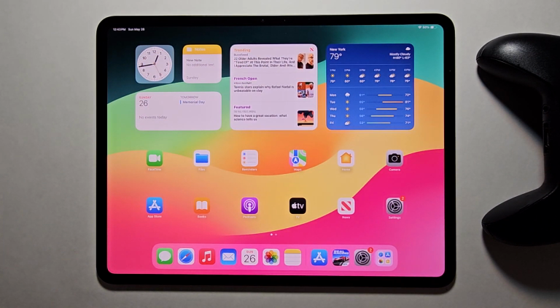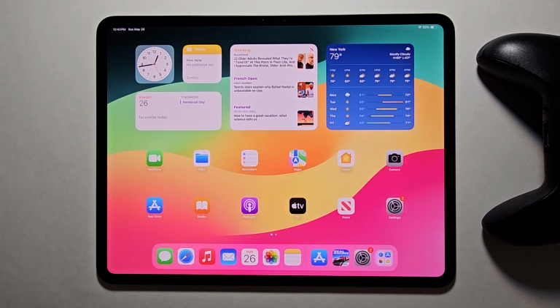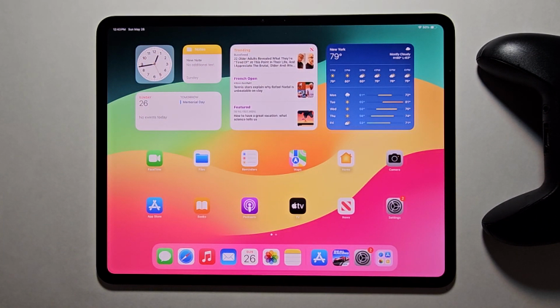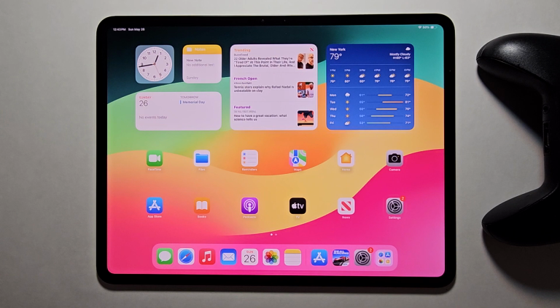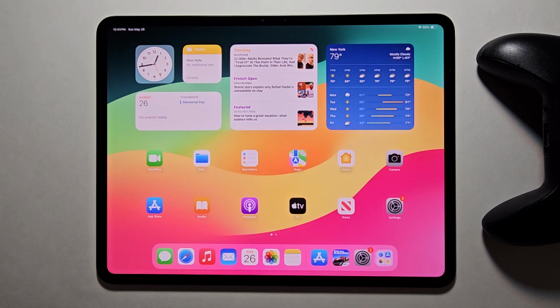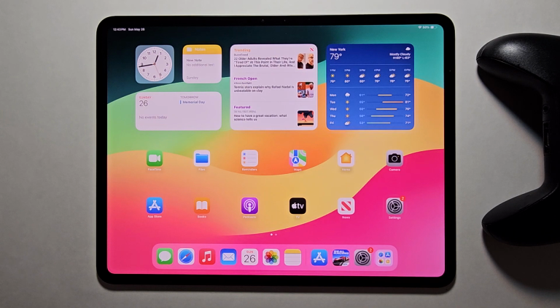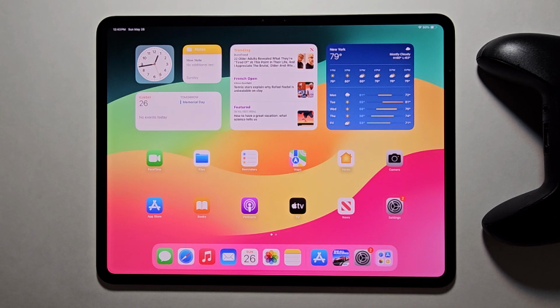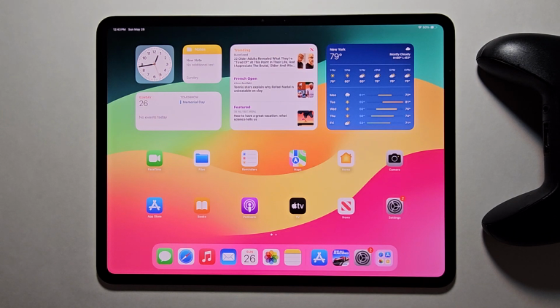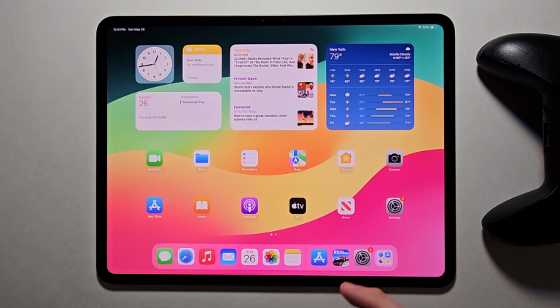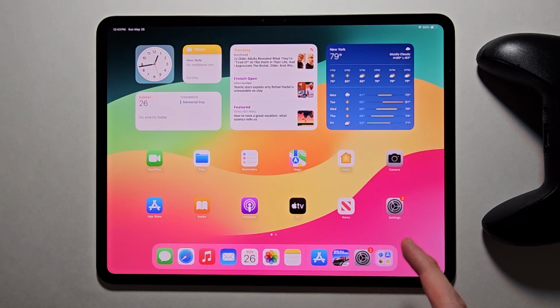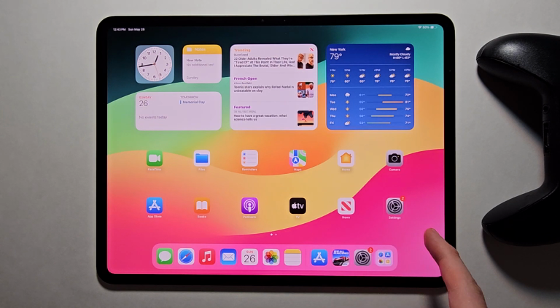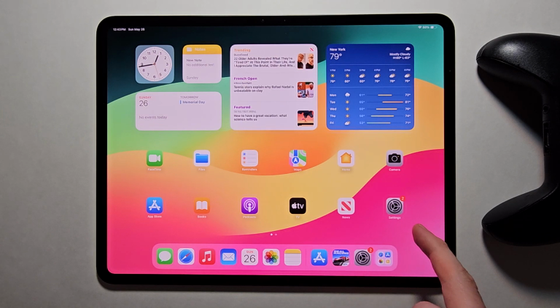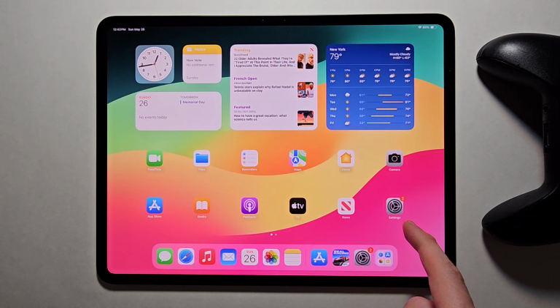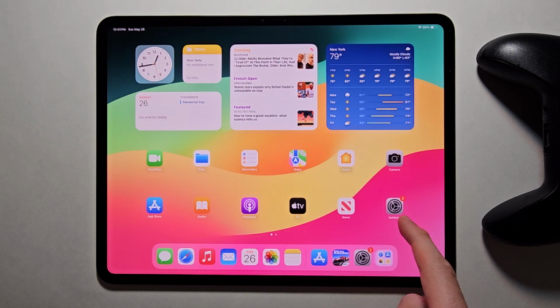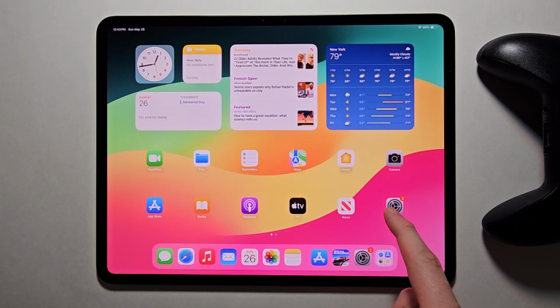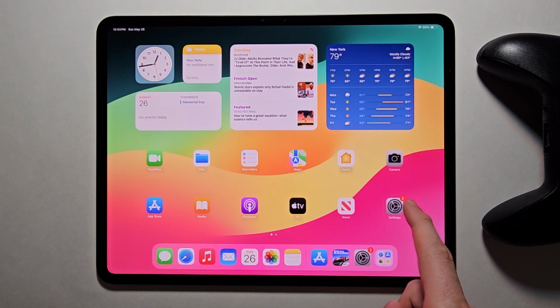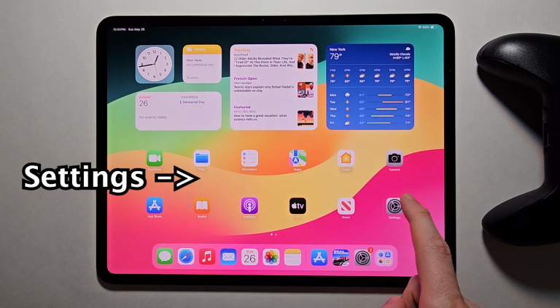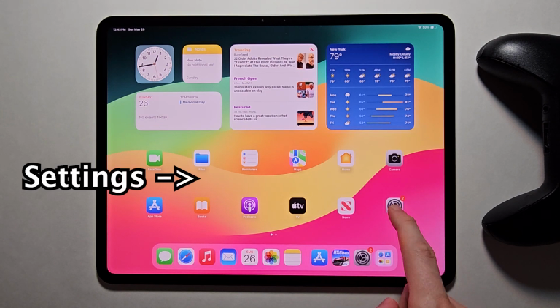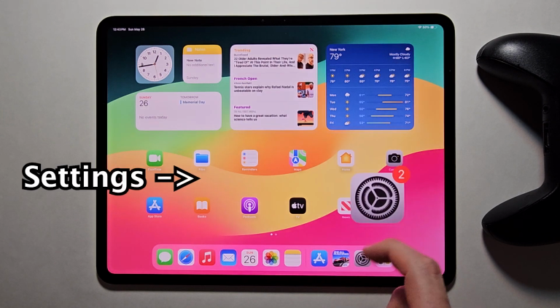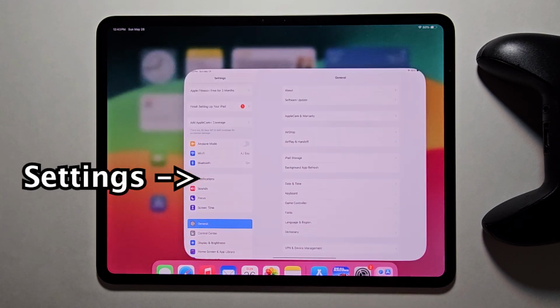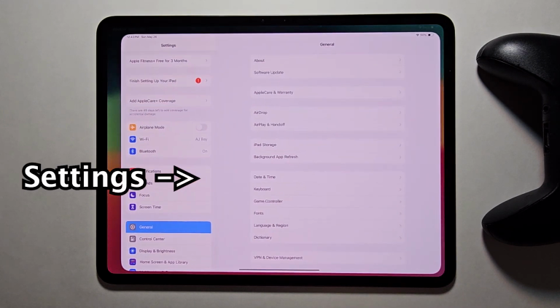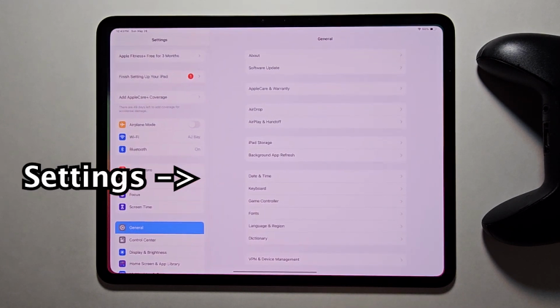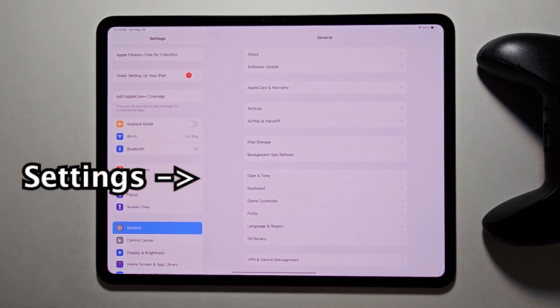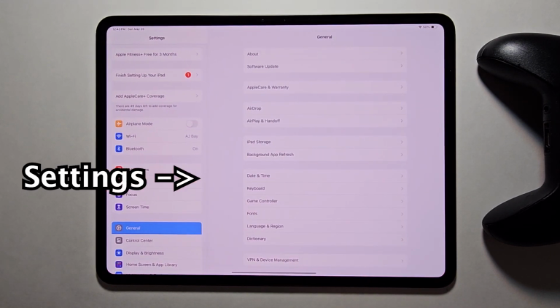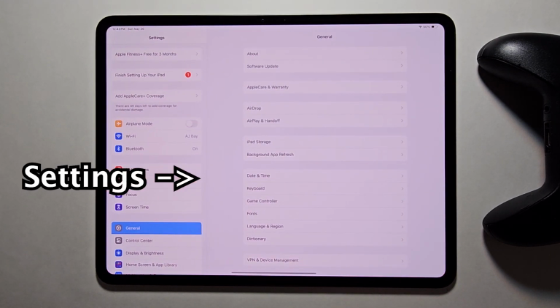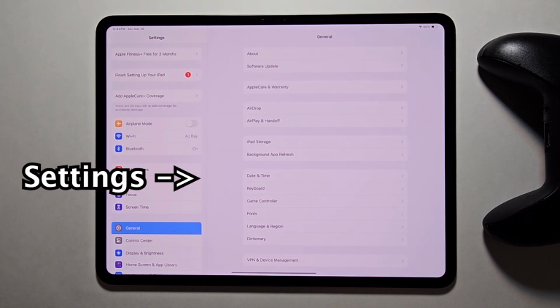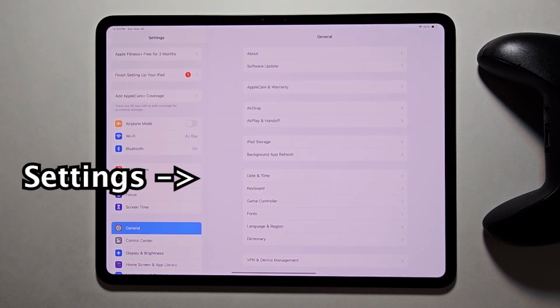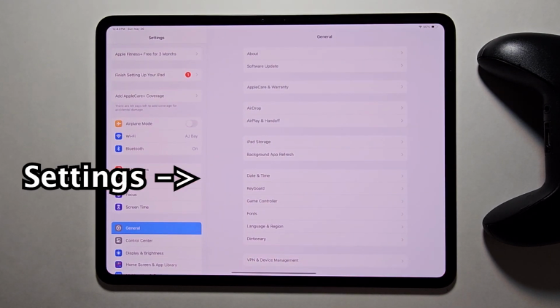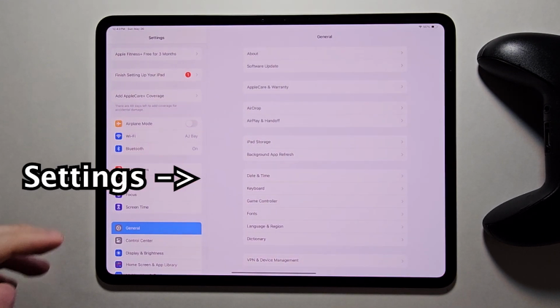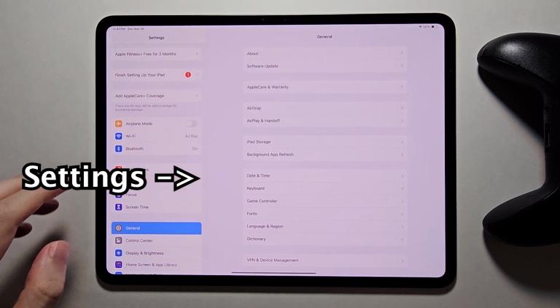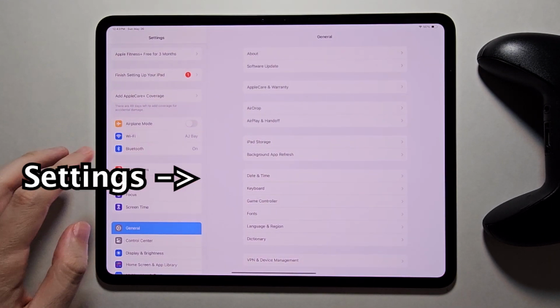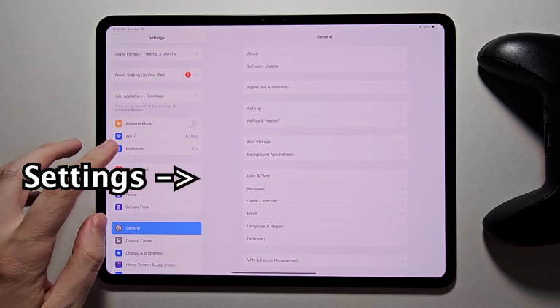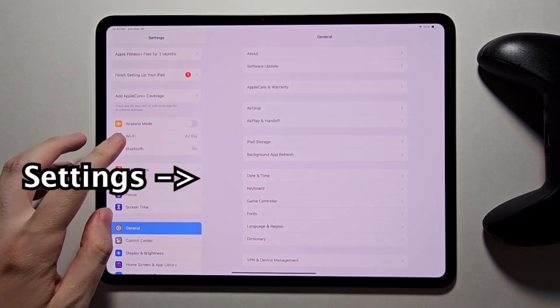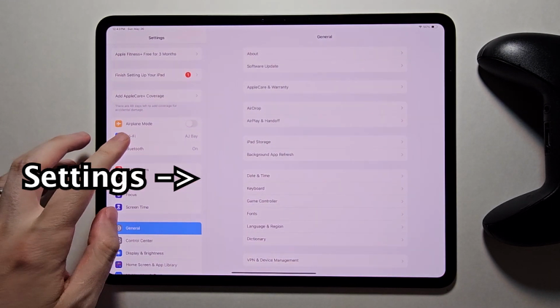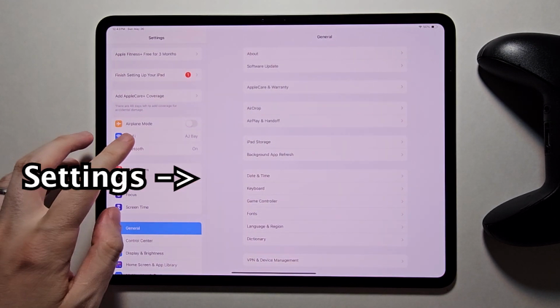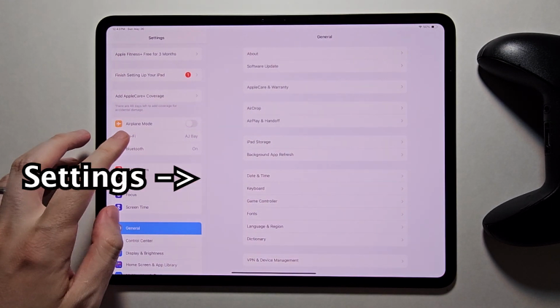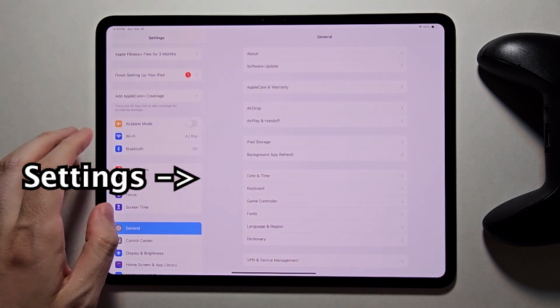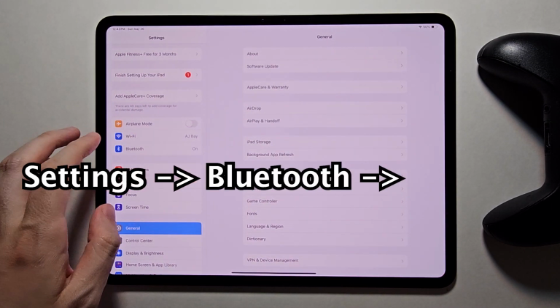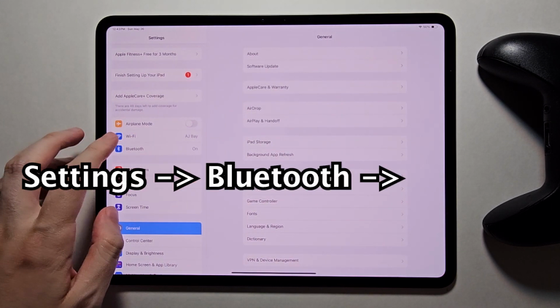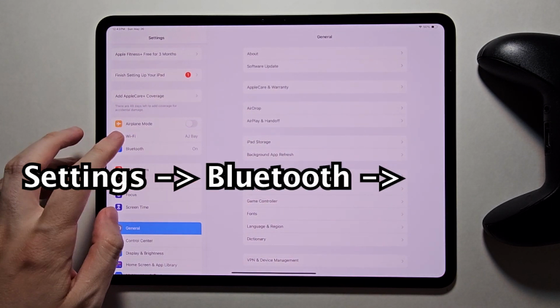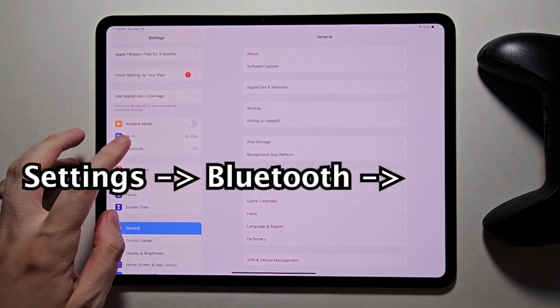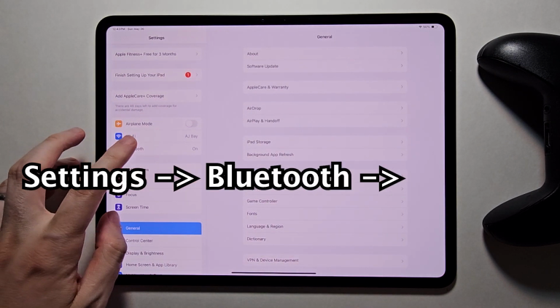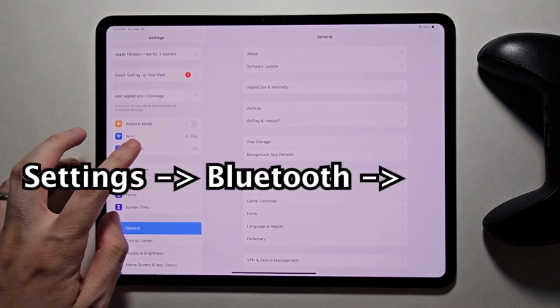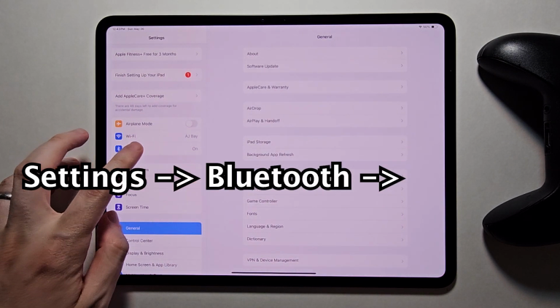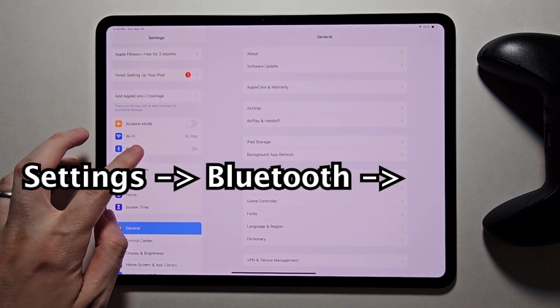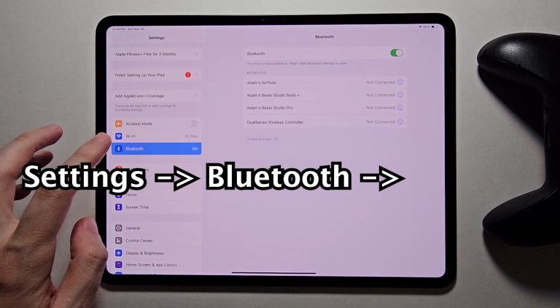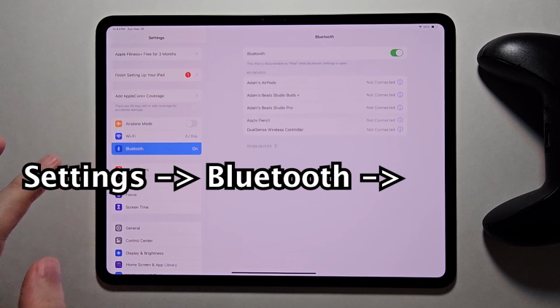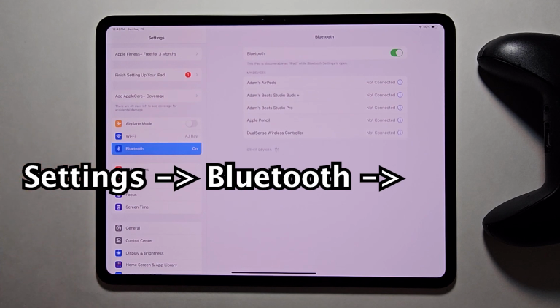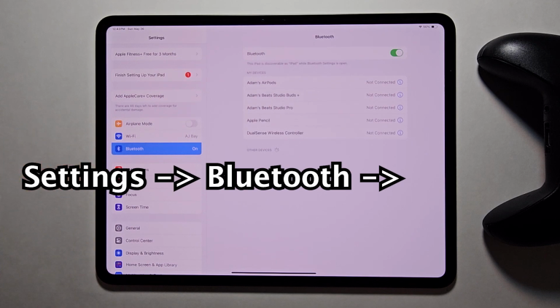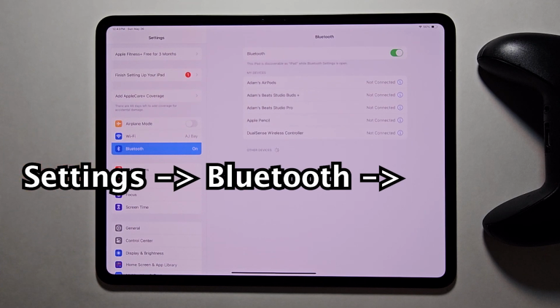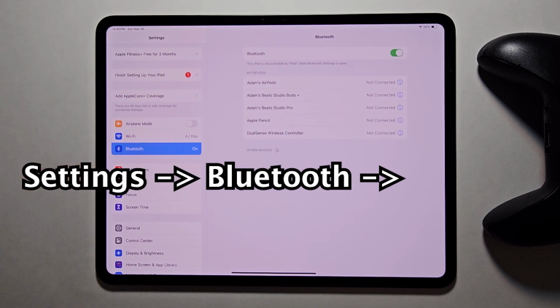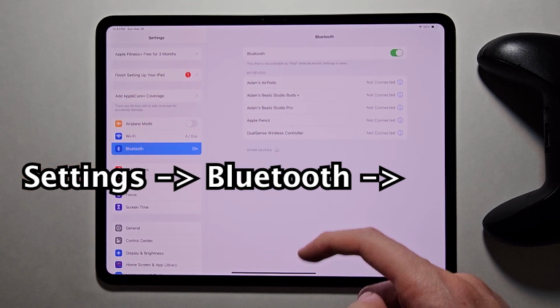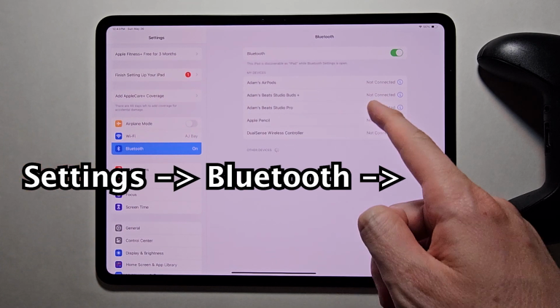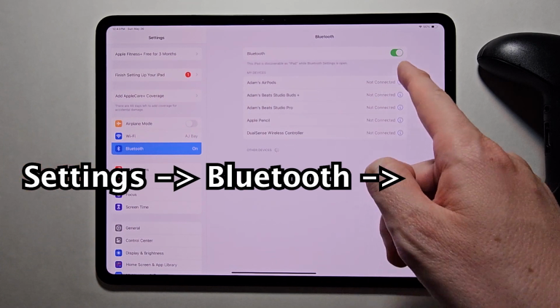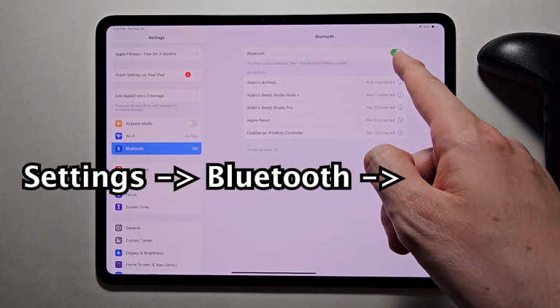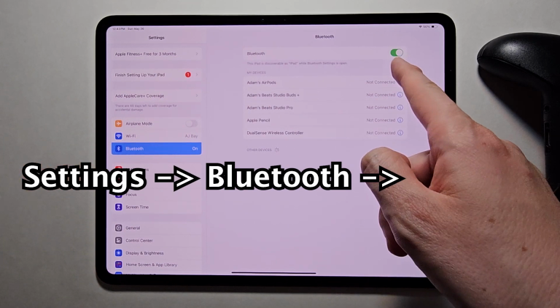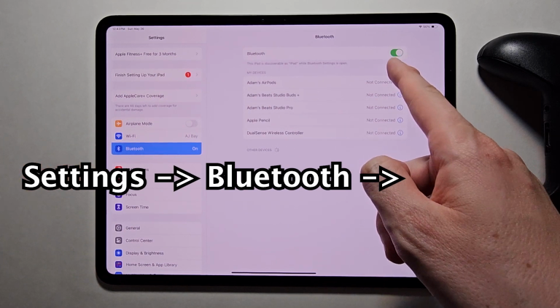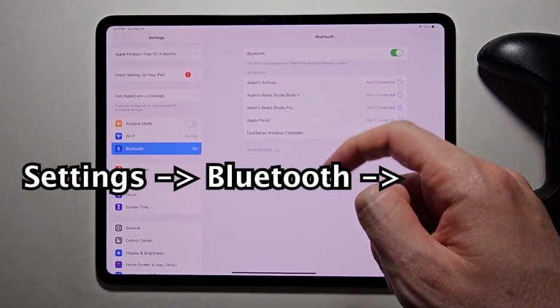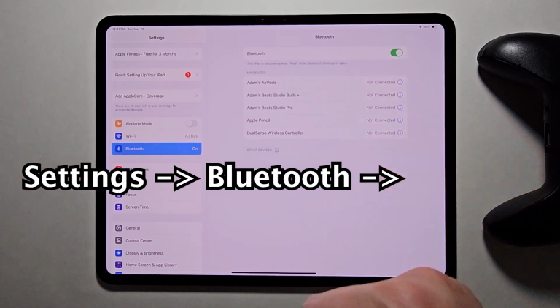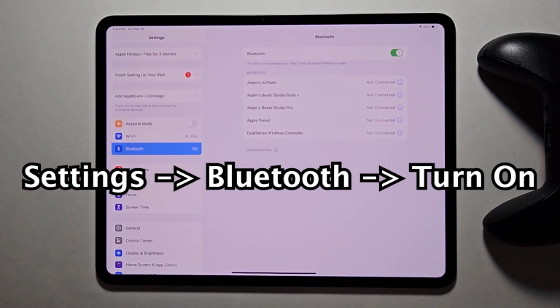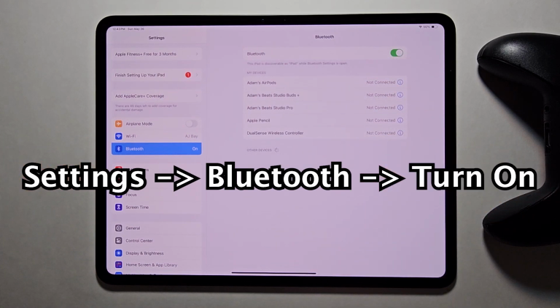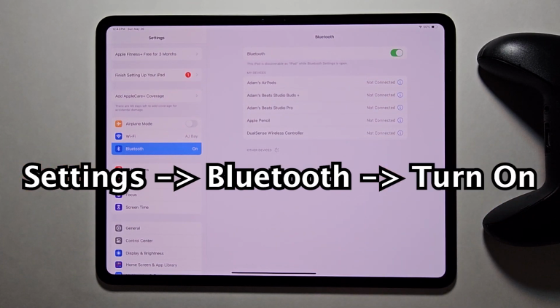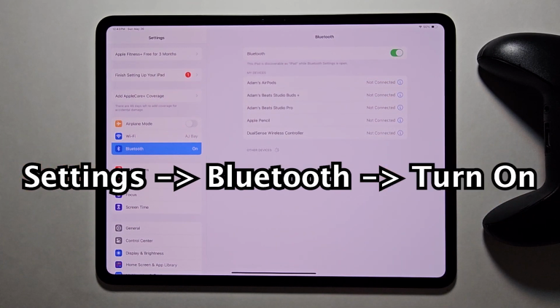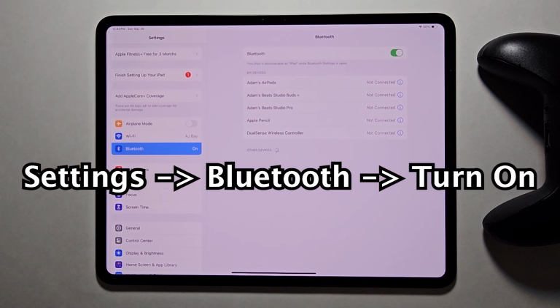So first on your iPad, go into your Settings. Then press on Bluetooth and just make sure it's turned on.